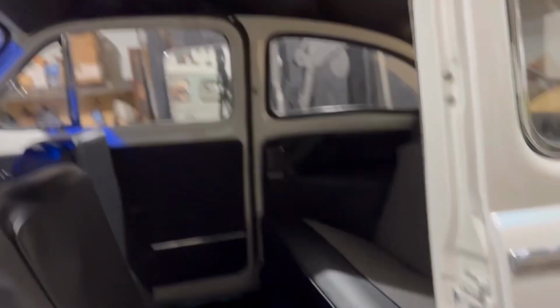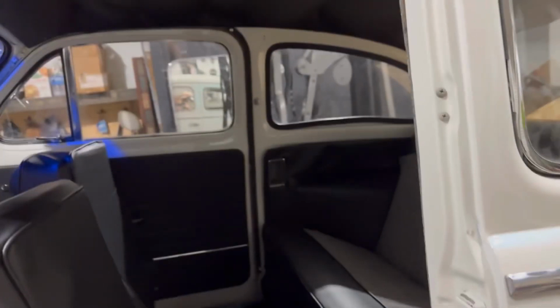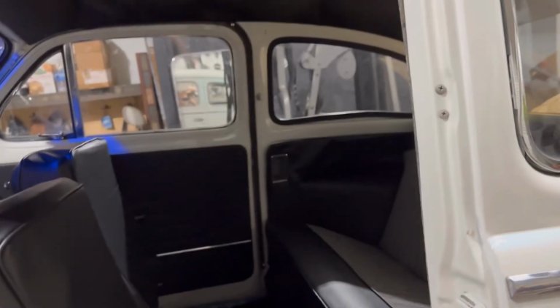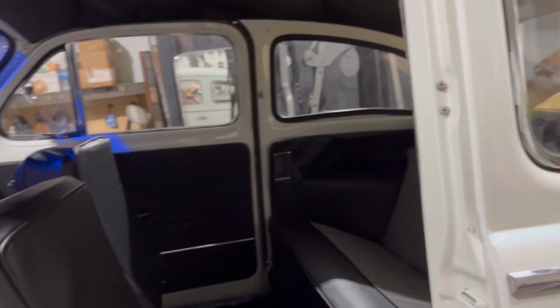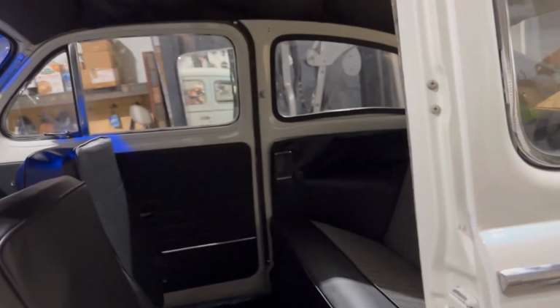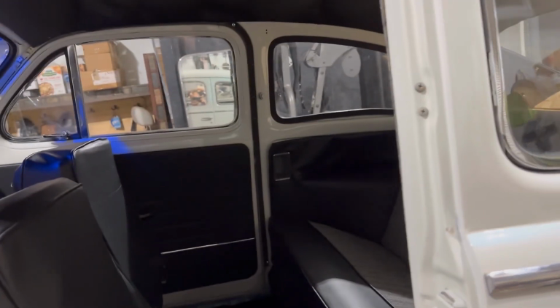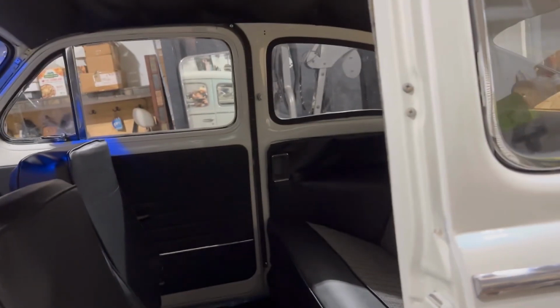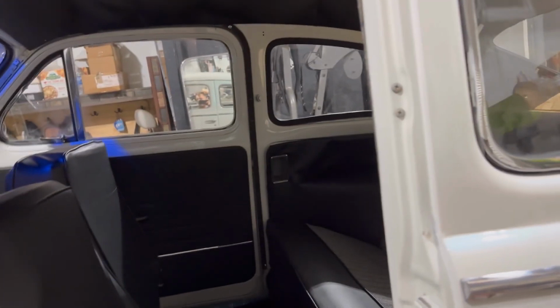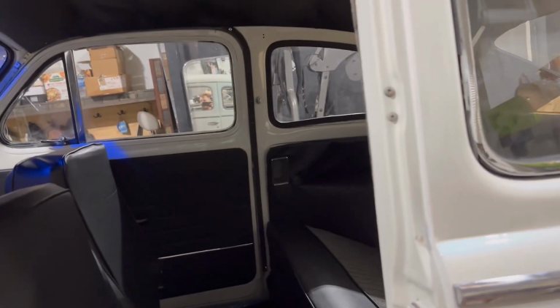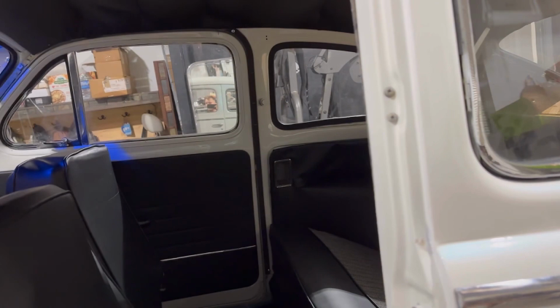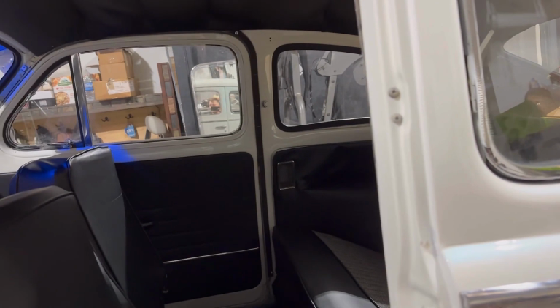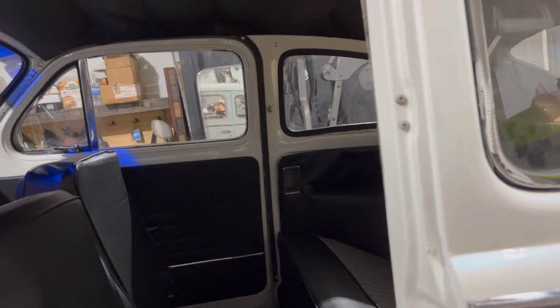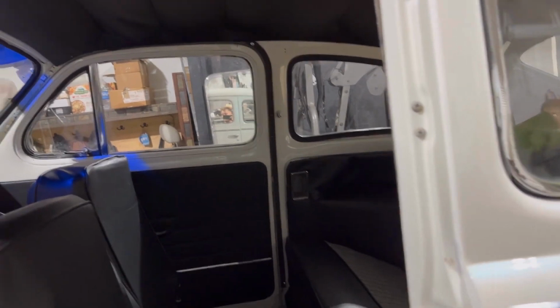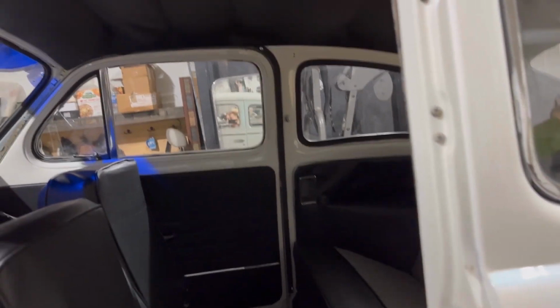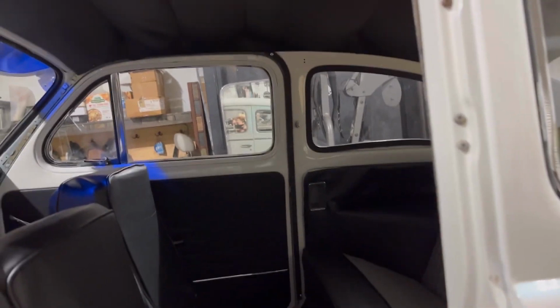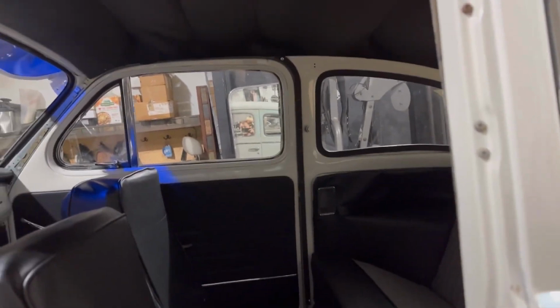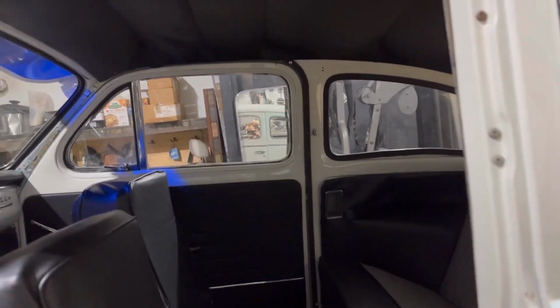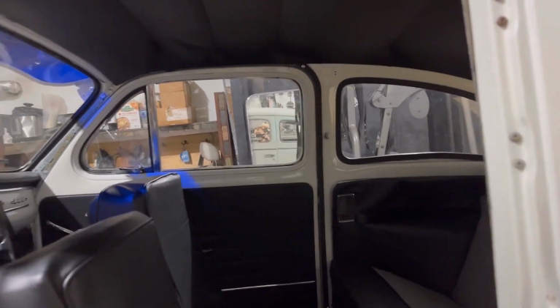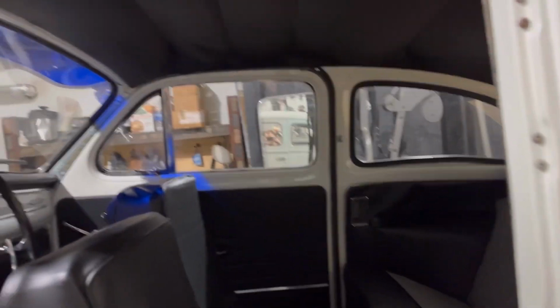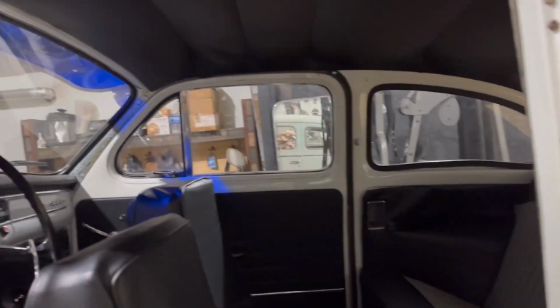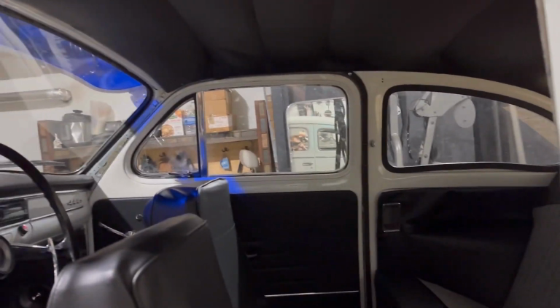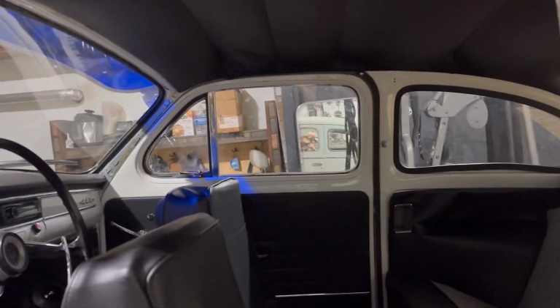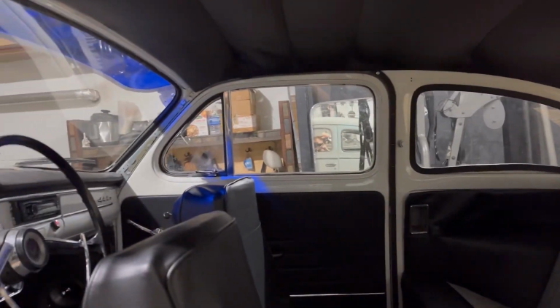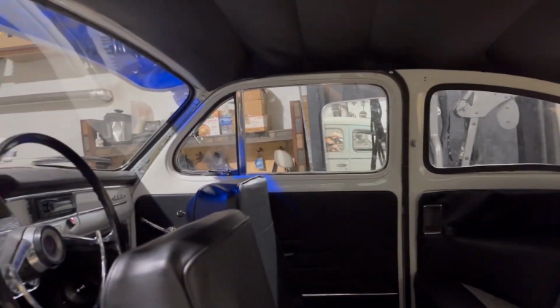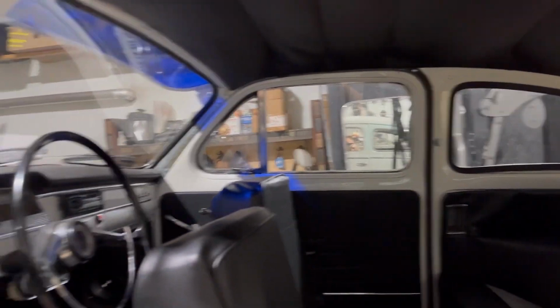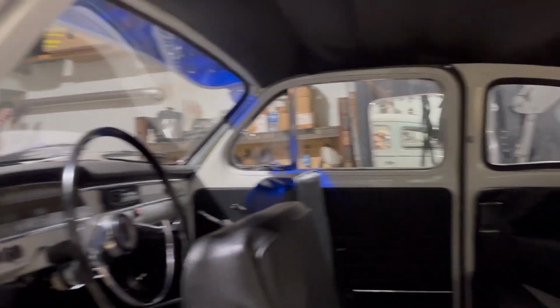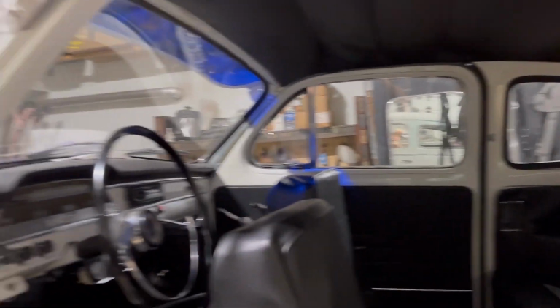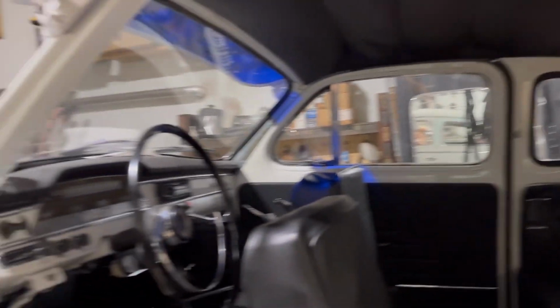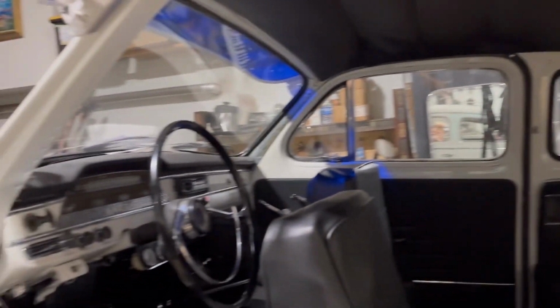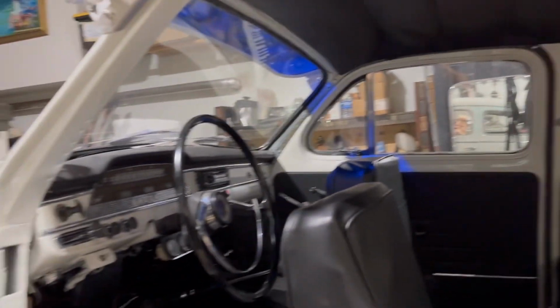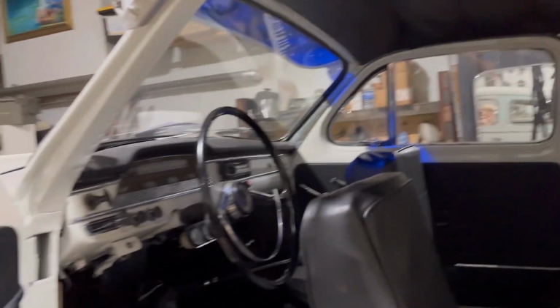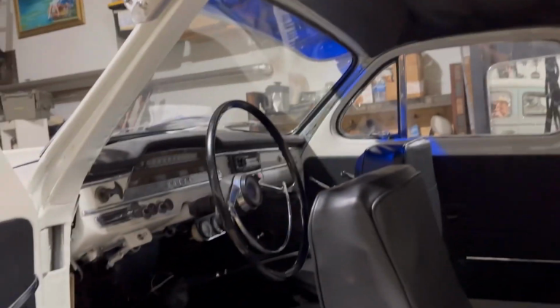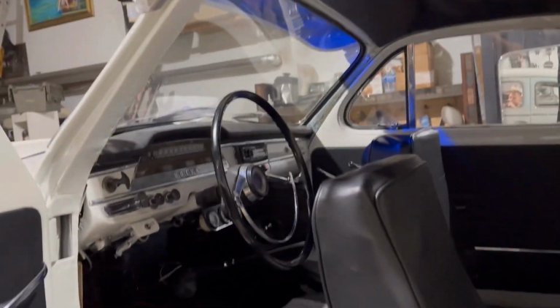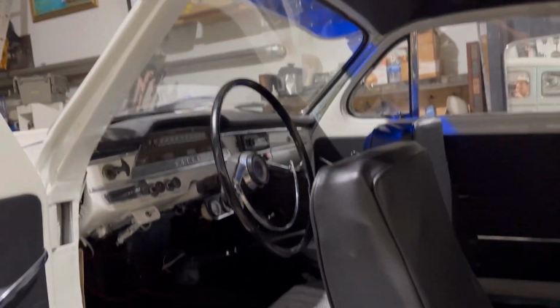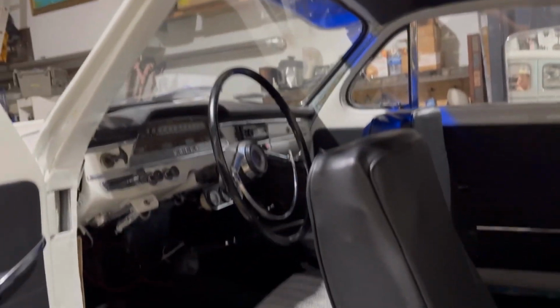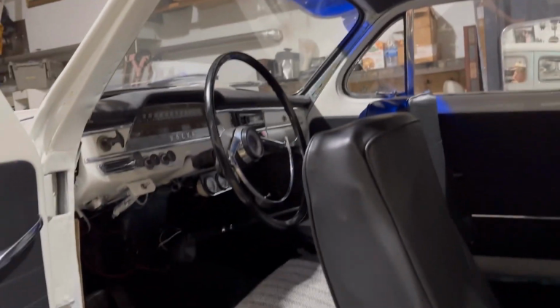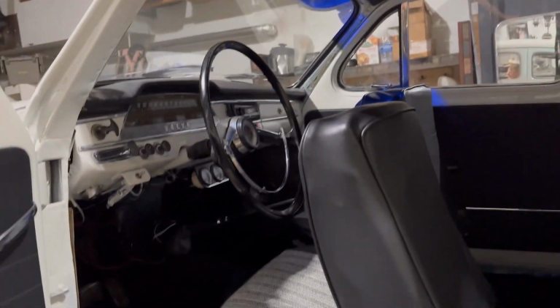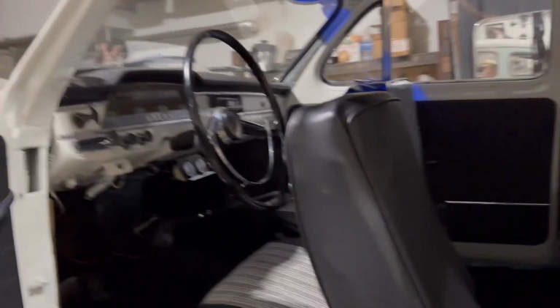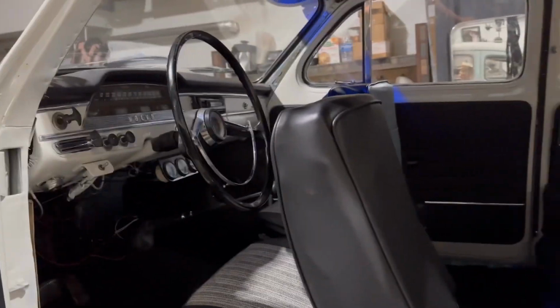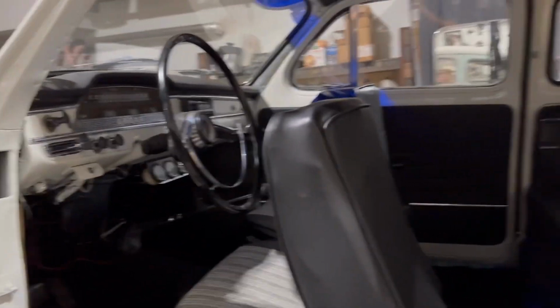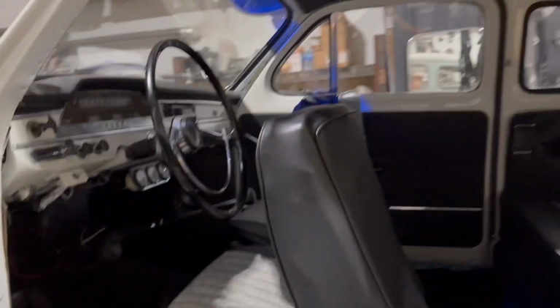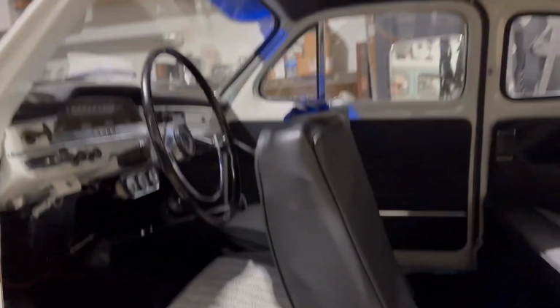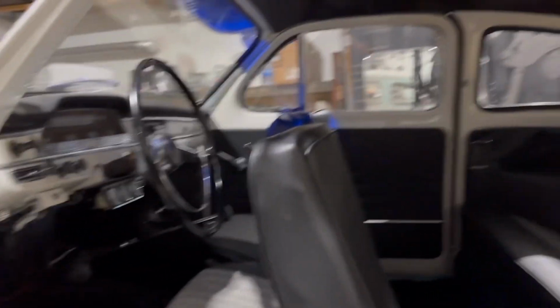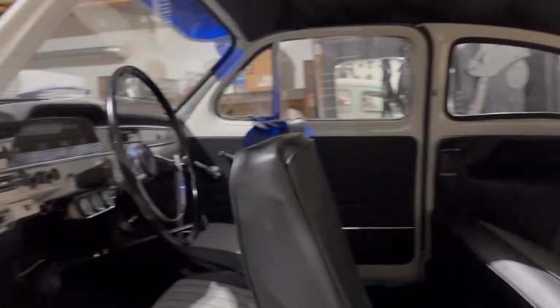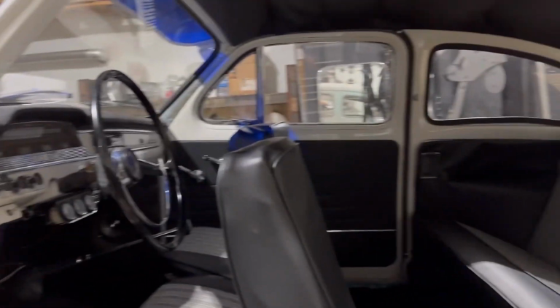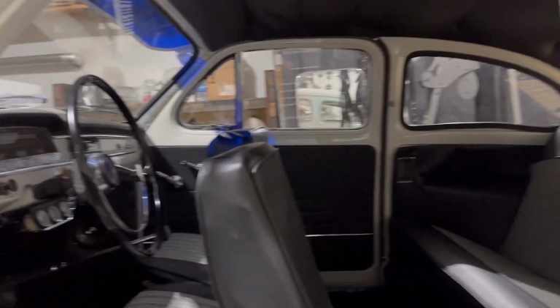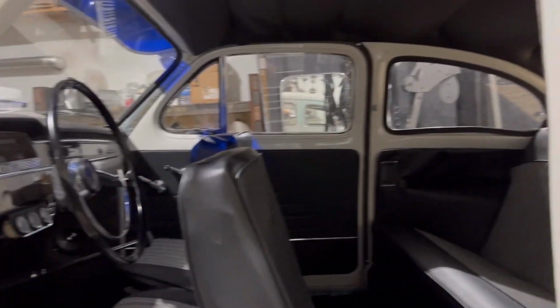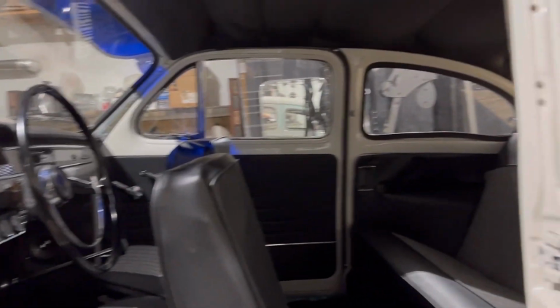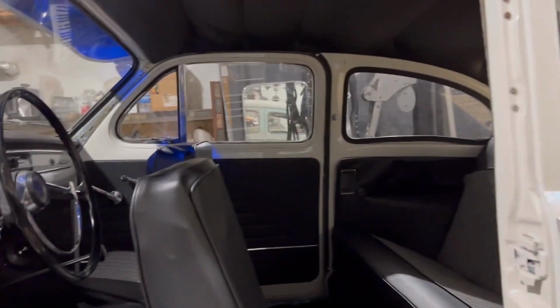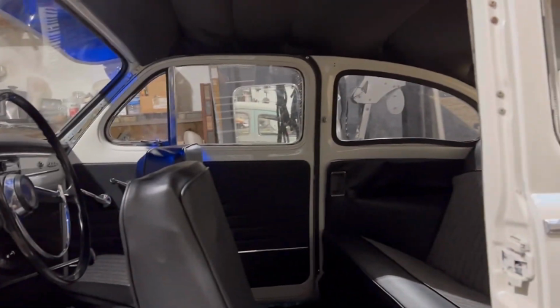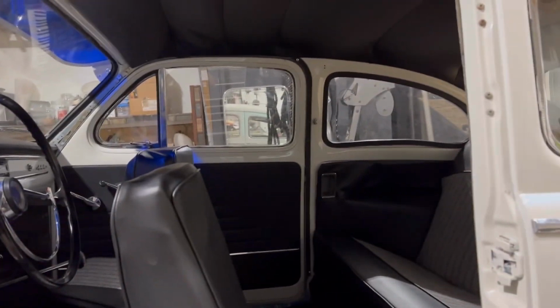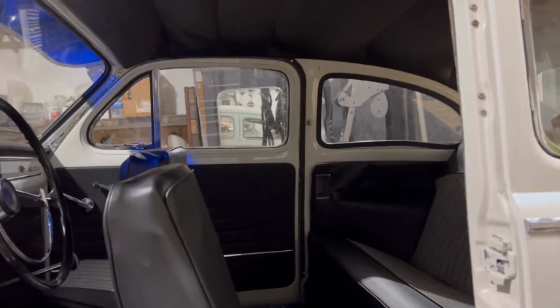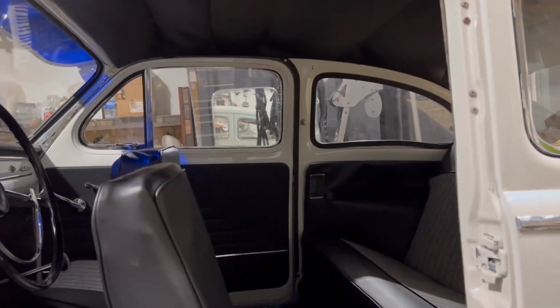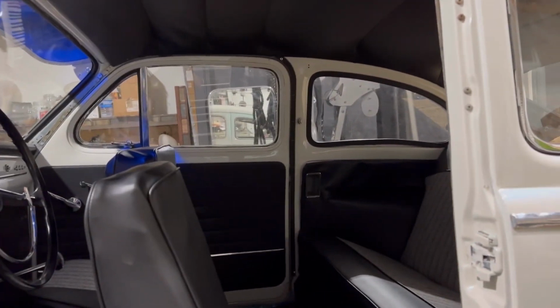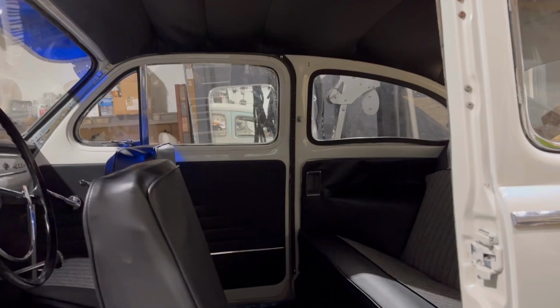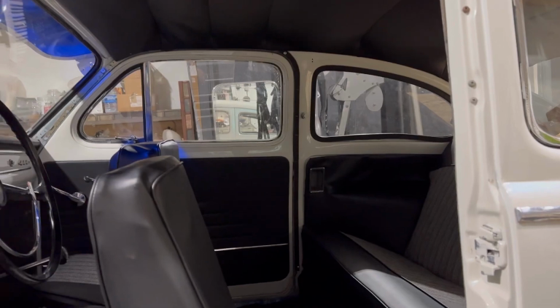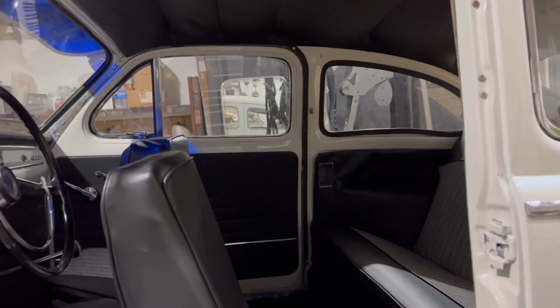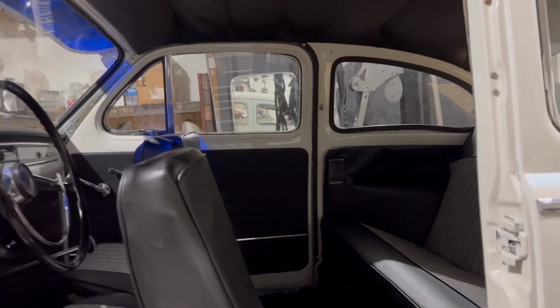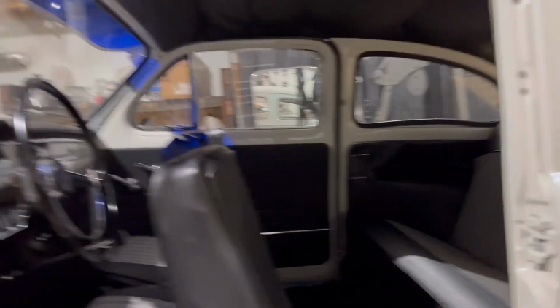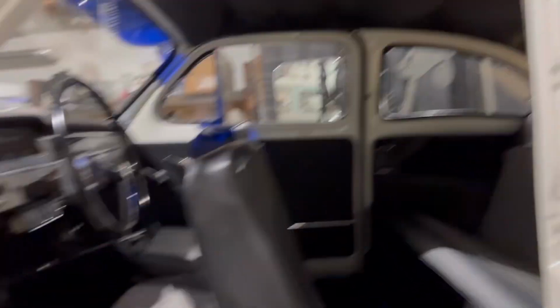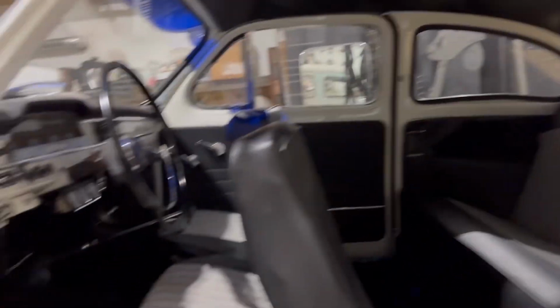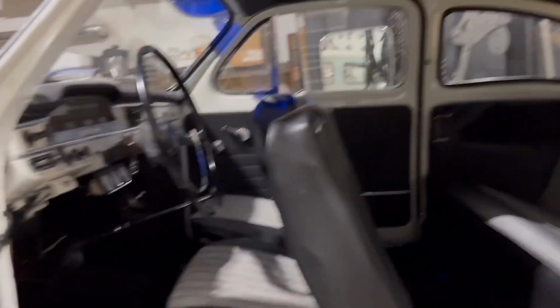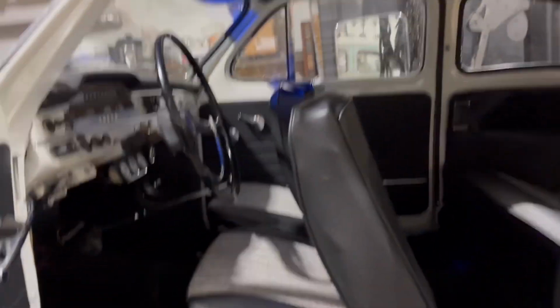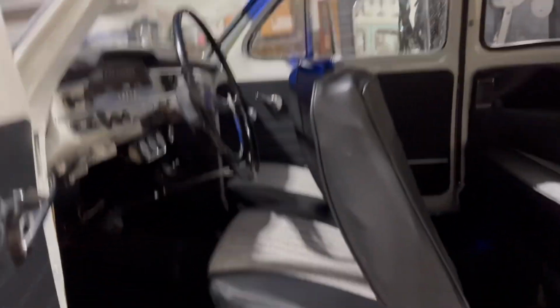Other than that it doesn't look bad at all — it sits on there nicely. Now it's just time to install the switches for the radio and plug in the radio. That's what I'm going to be working on next.